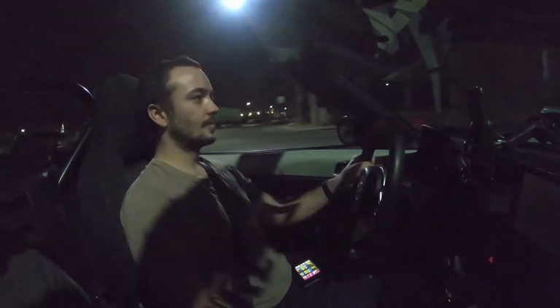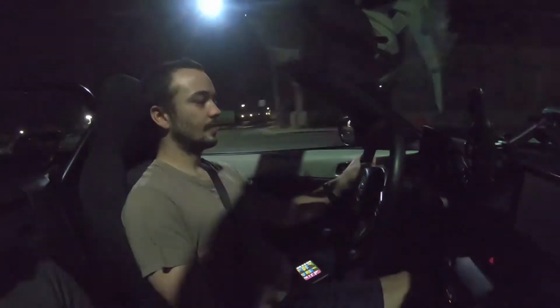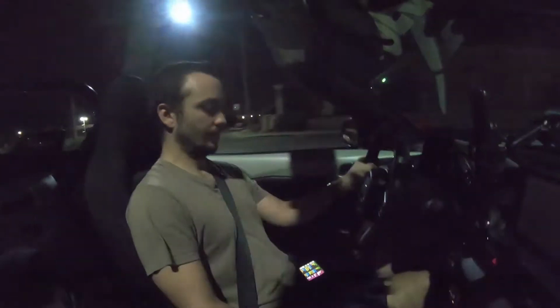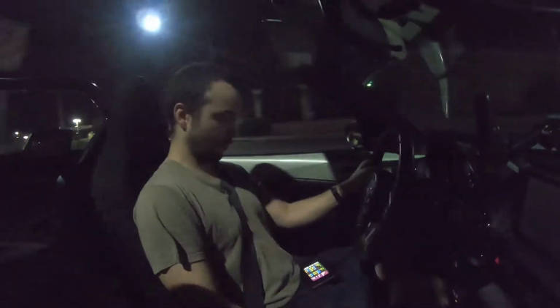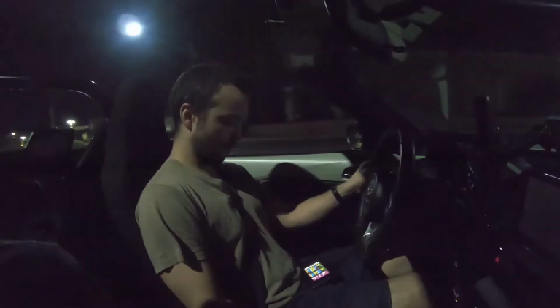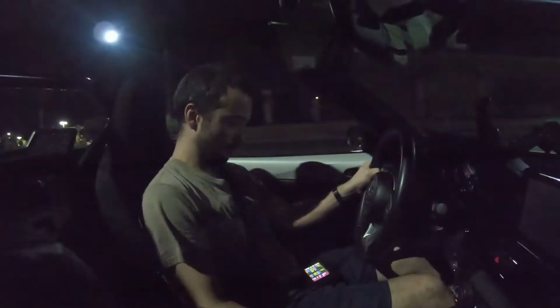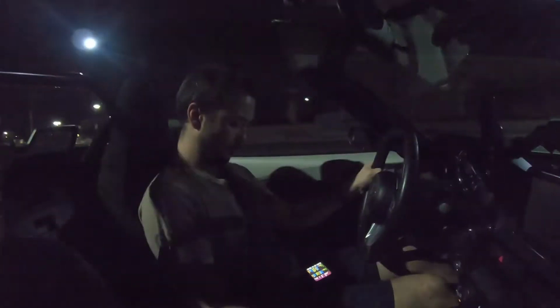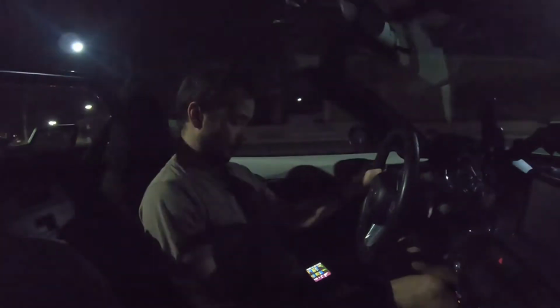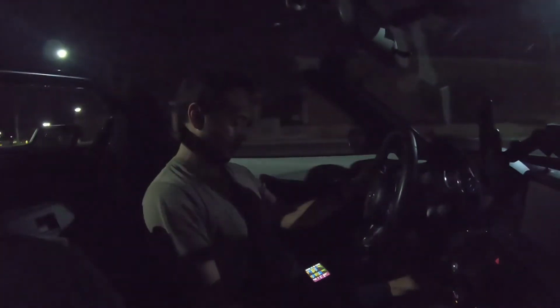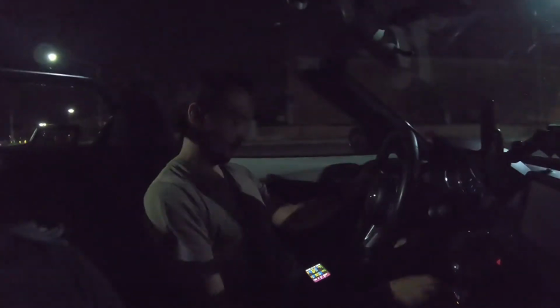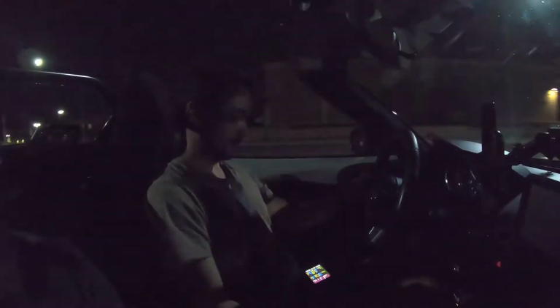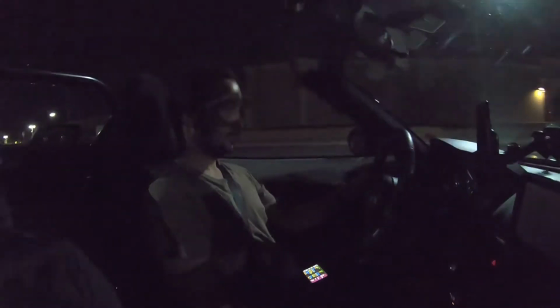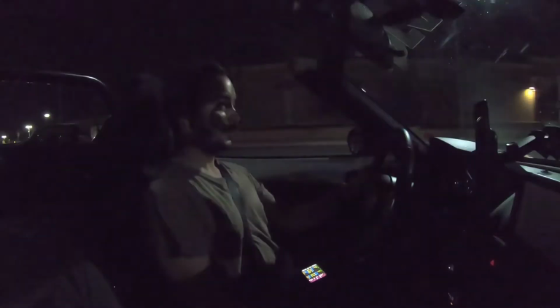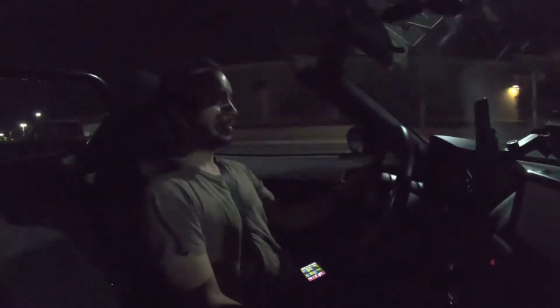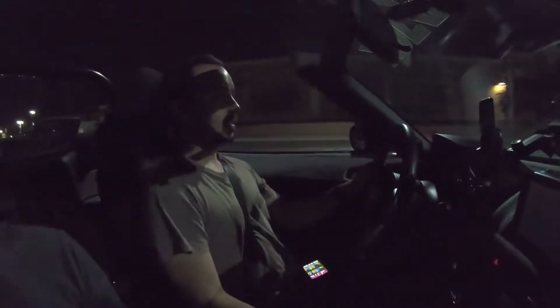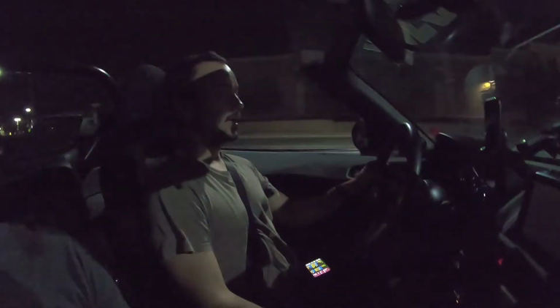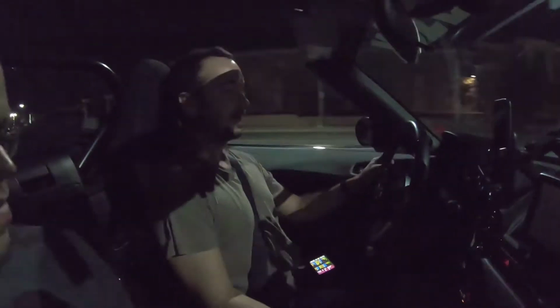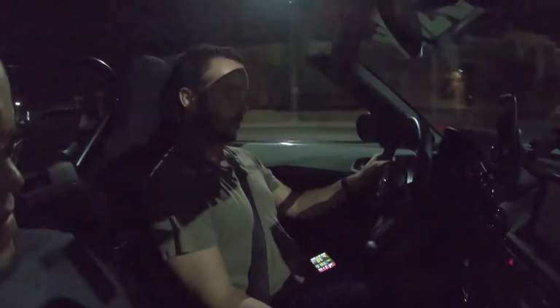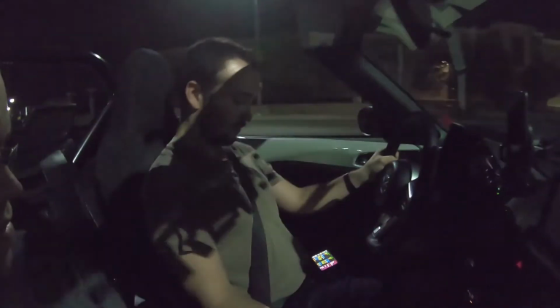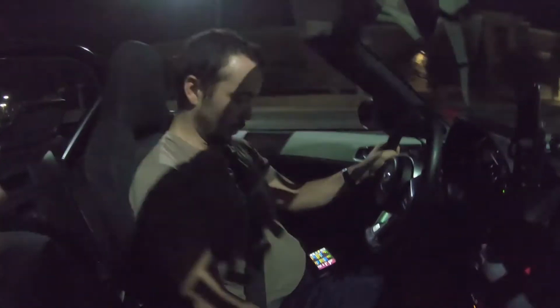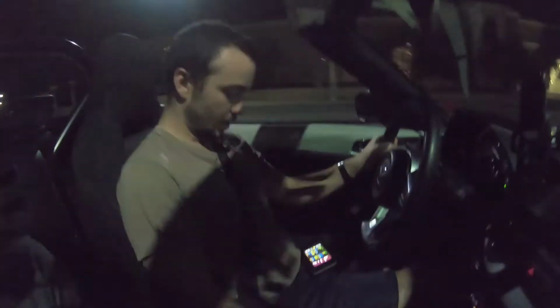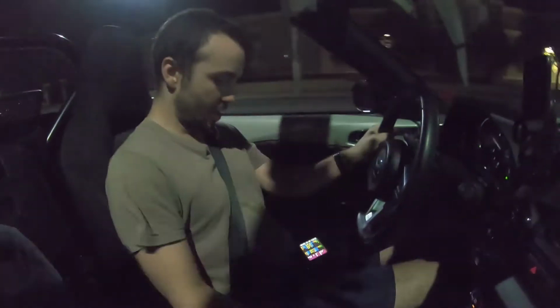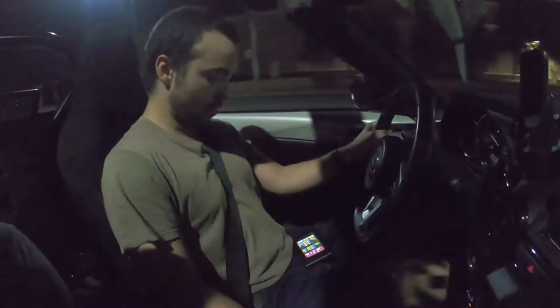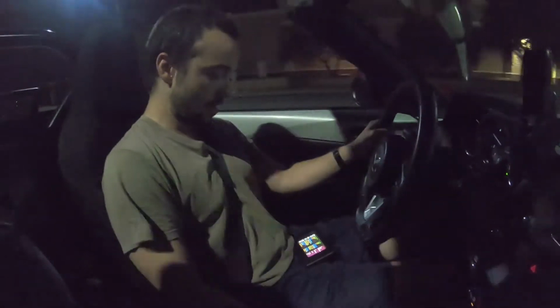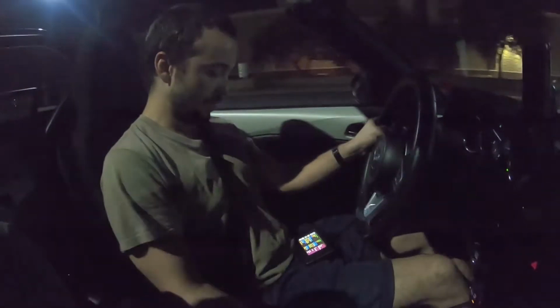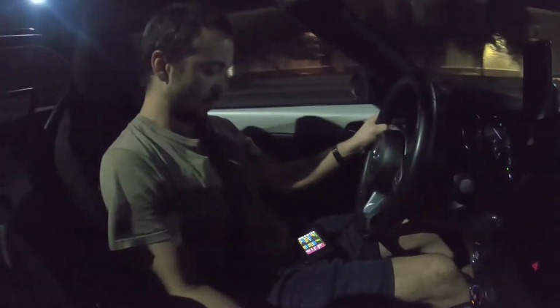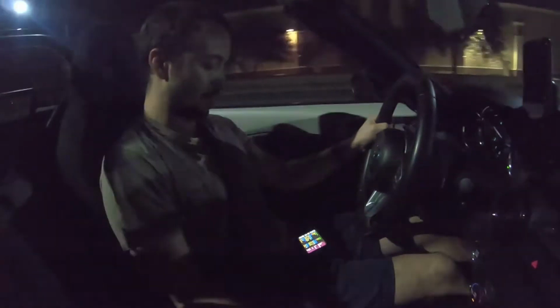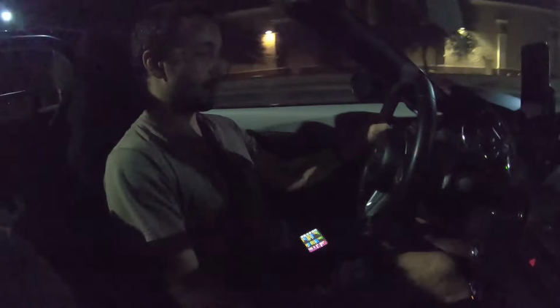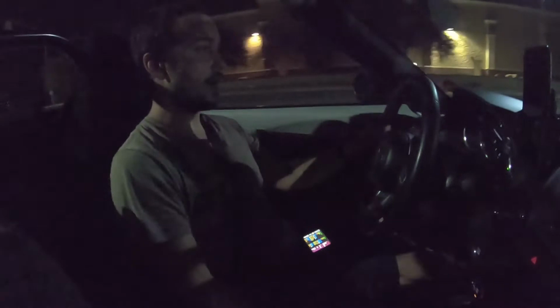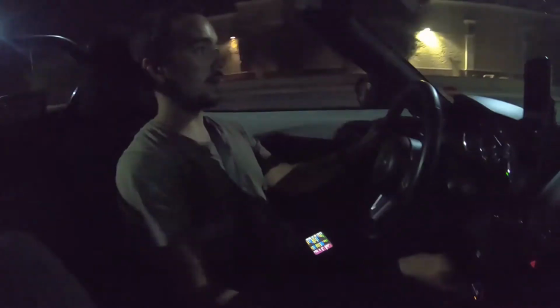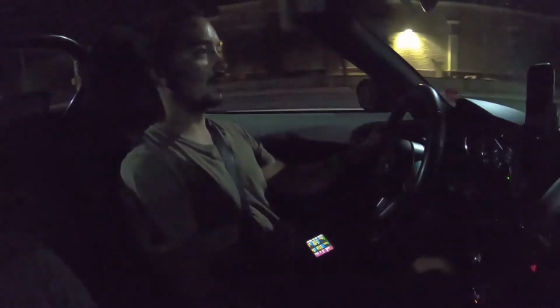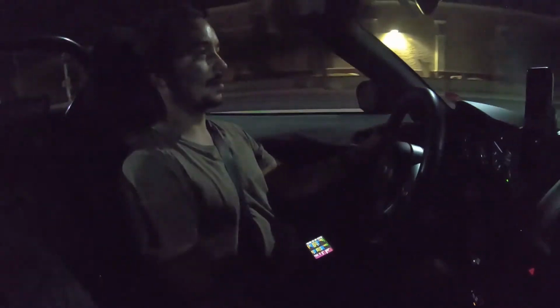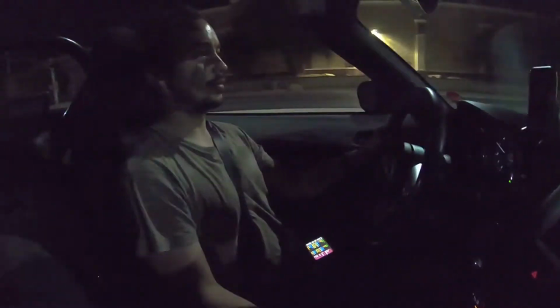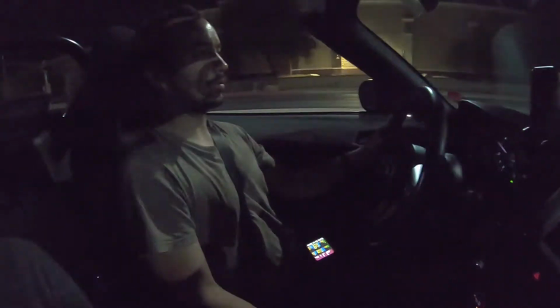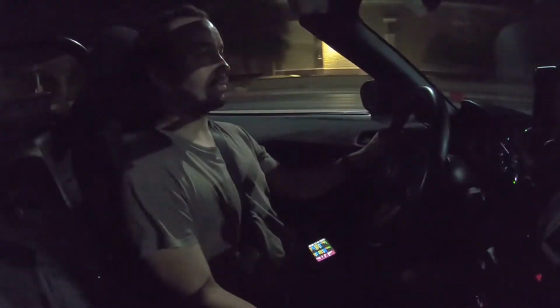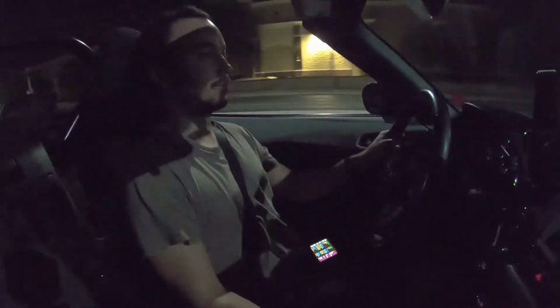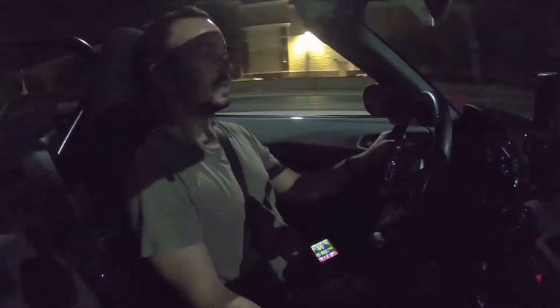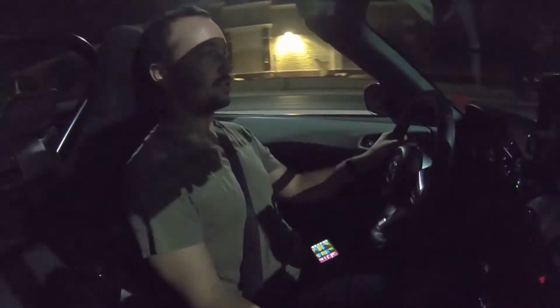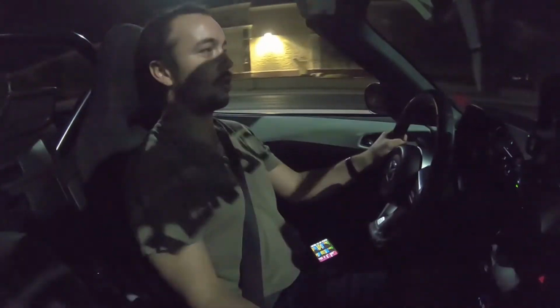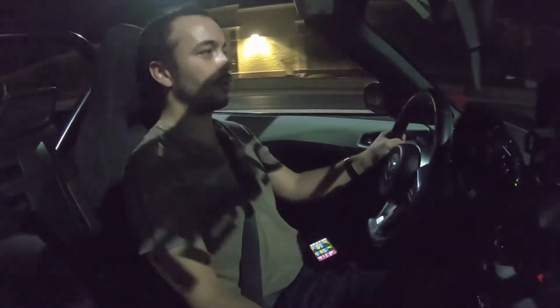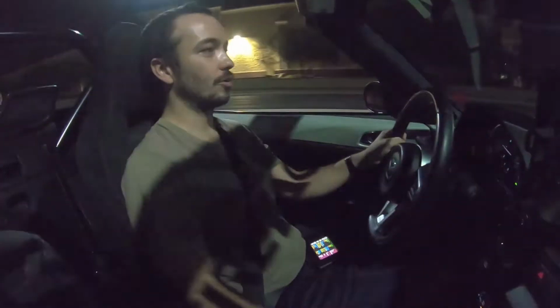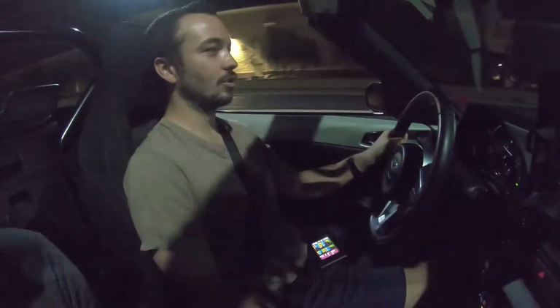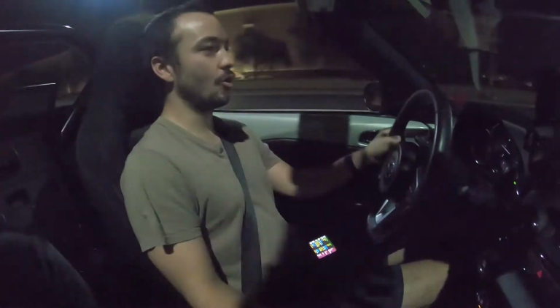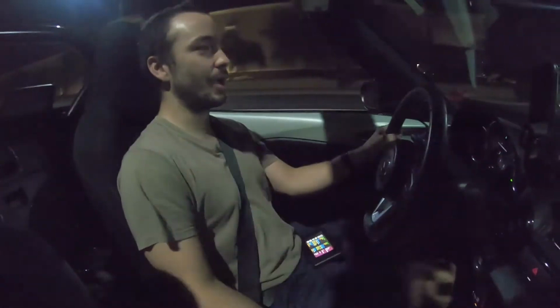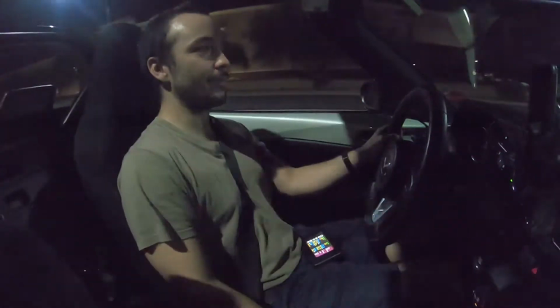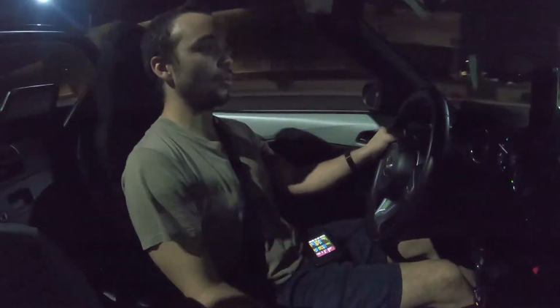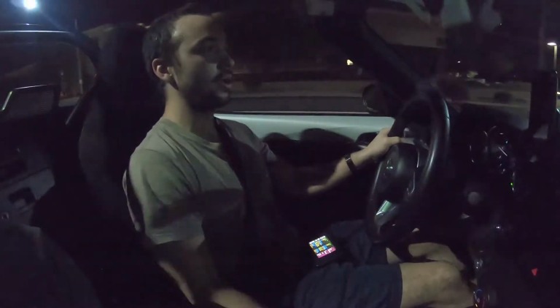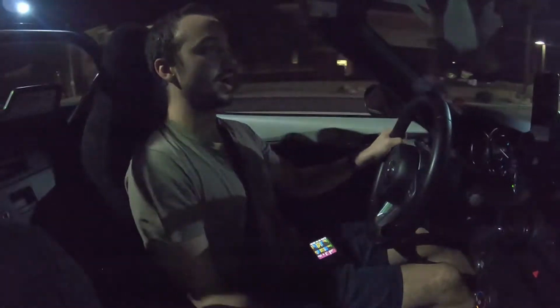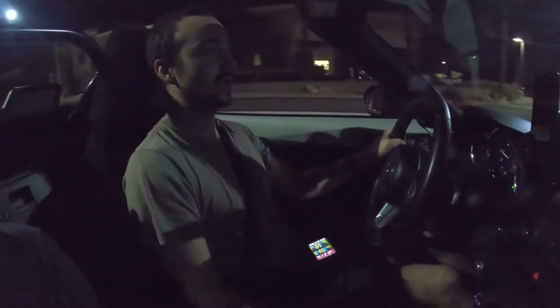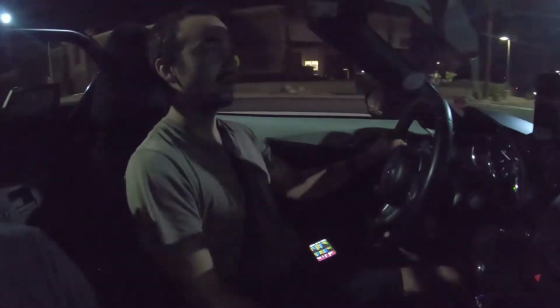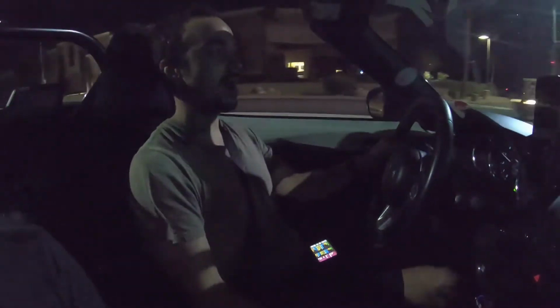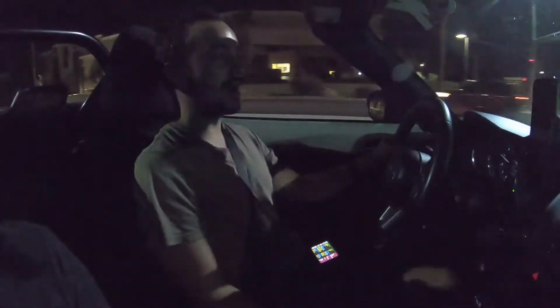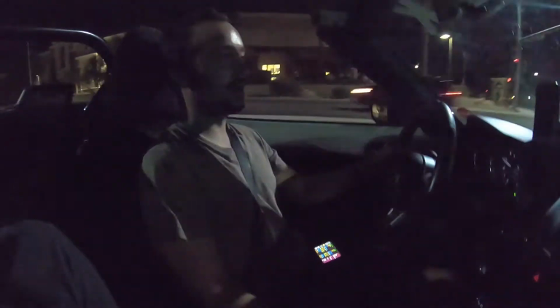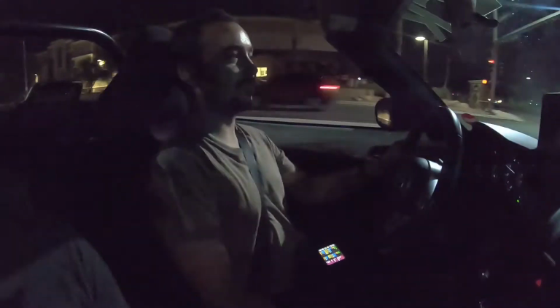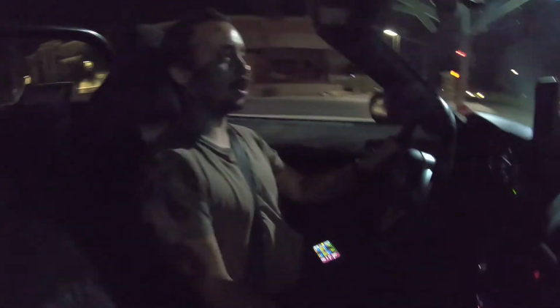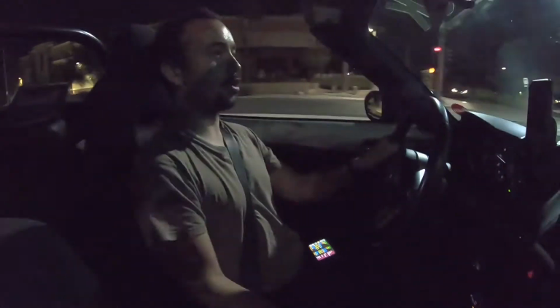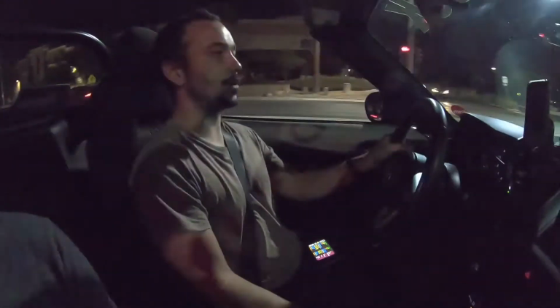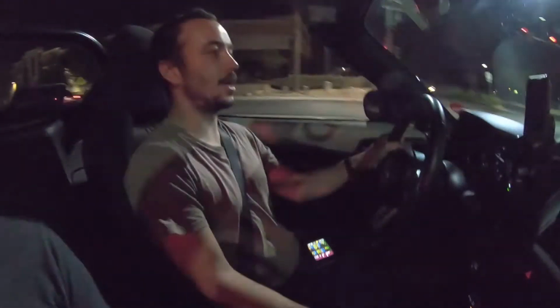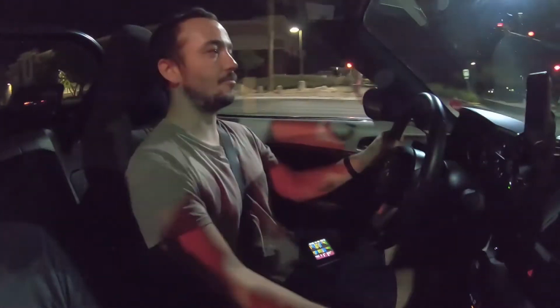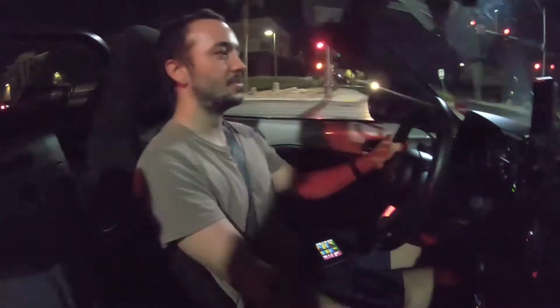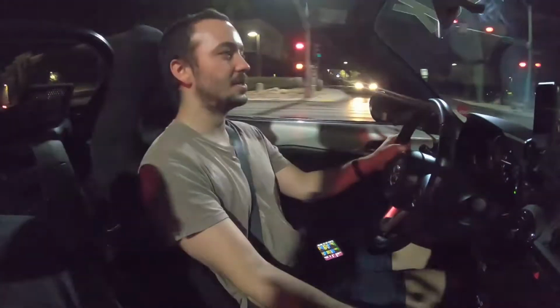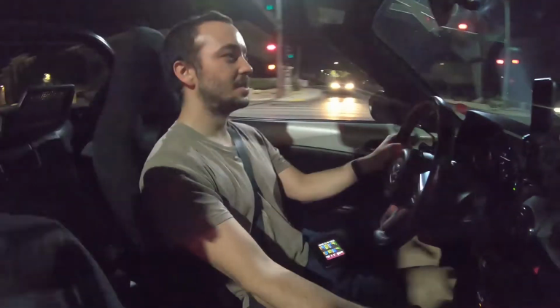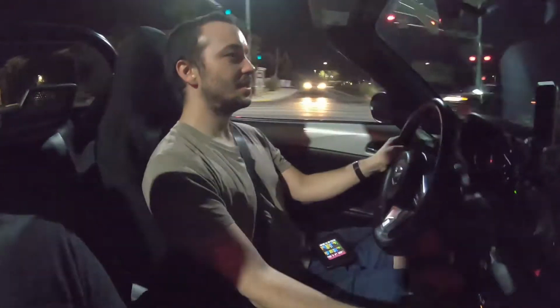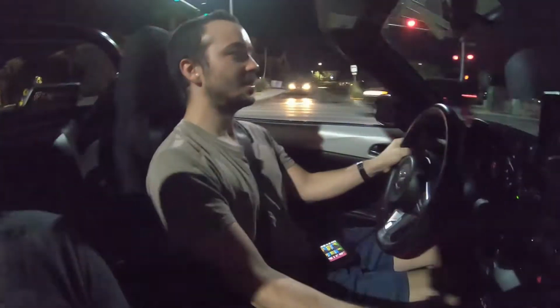Yeah, not seeing anything on knock retard learning, but we're not getting high enough at the RPM yet.